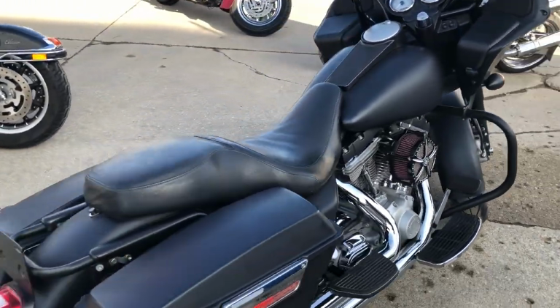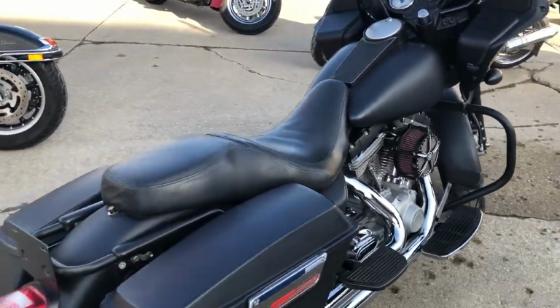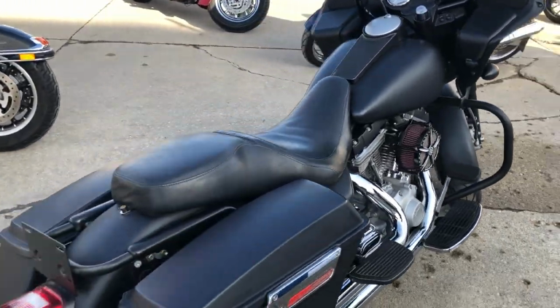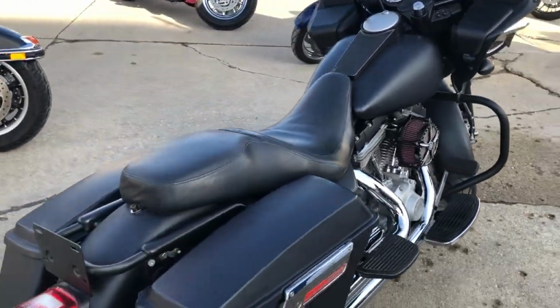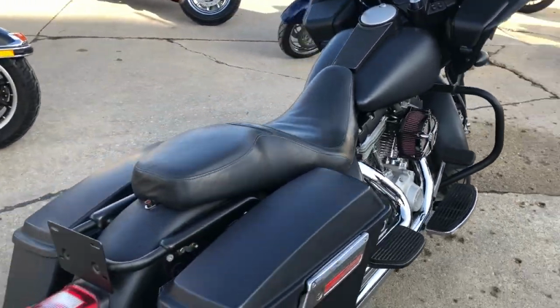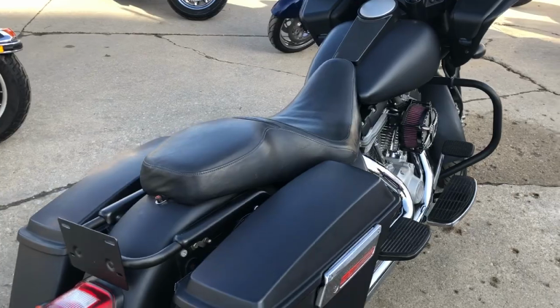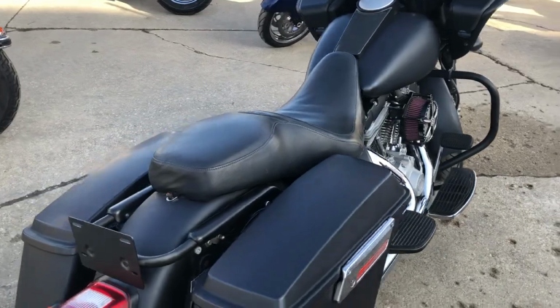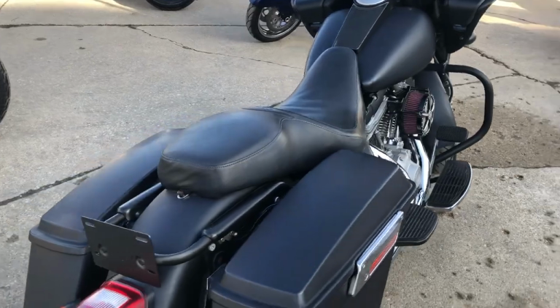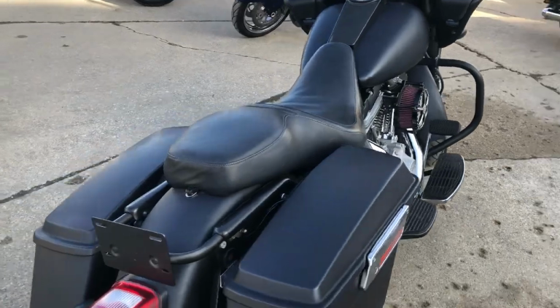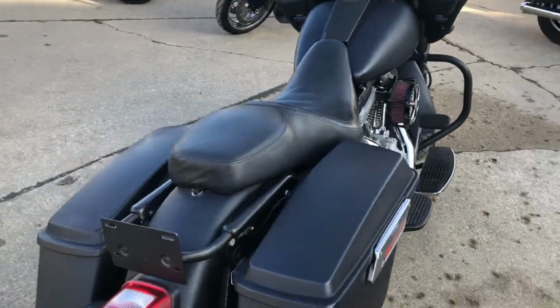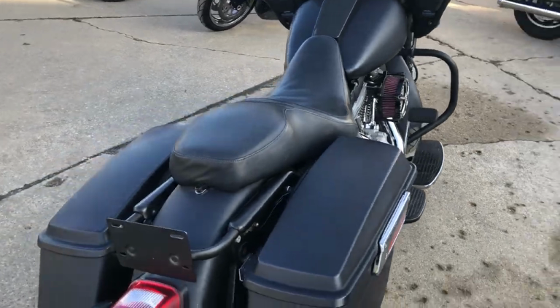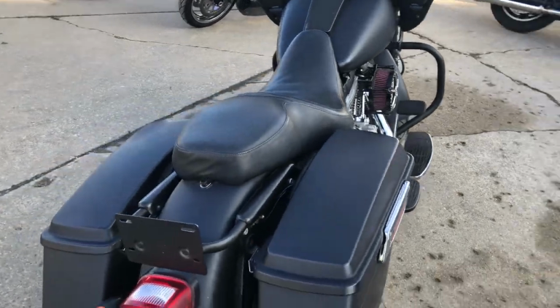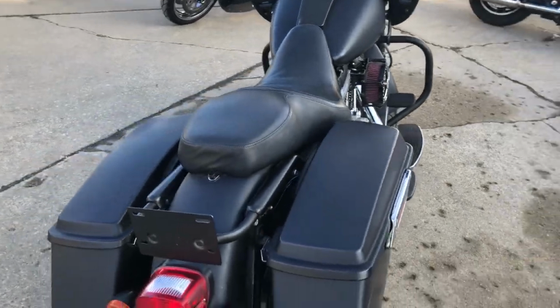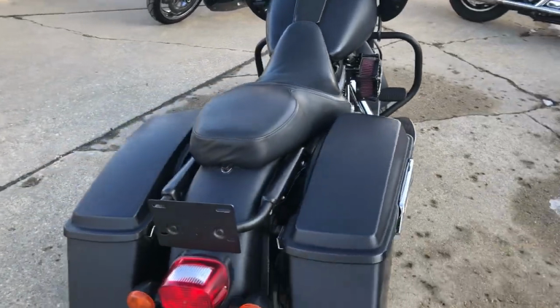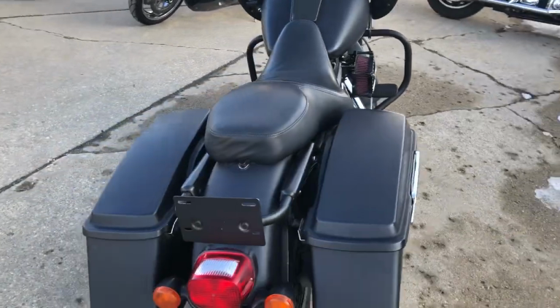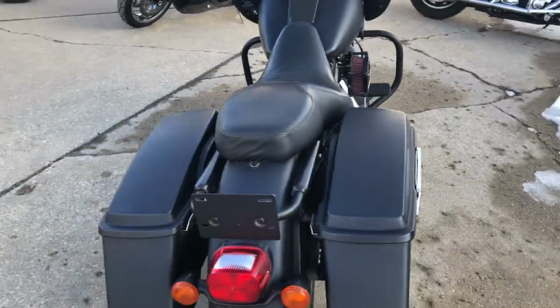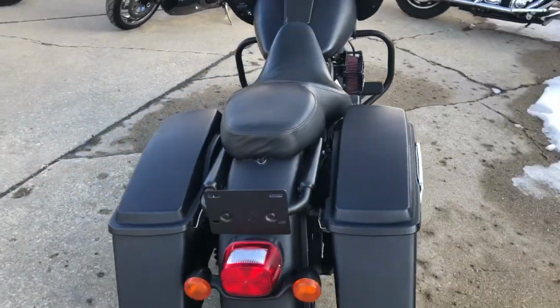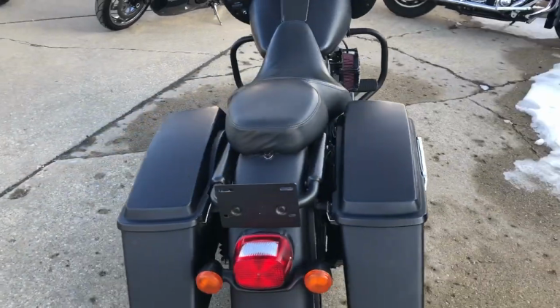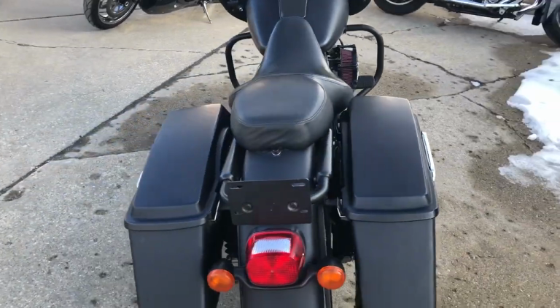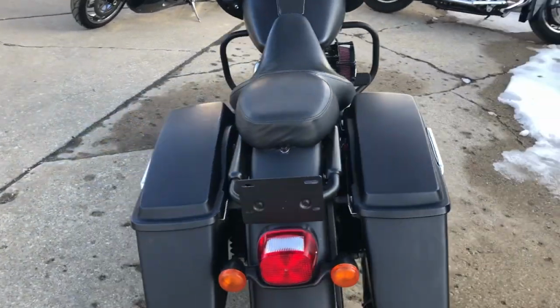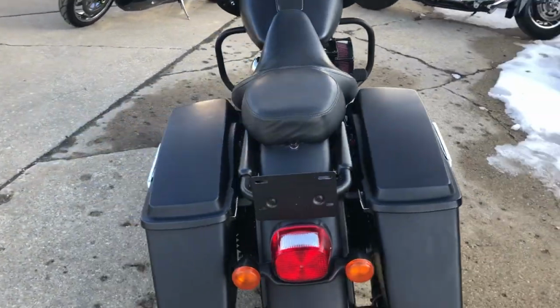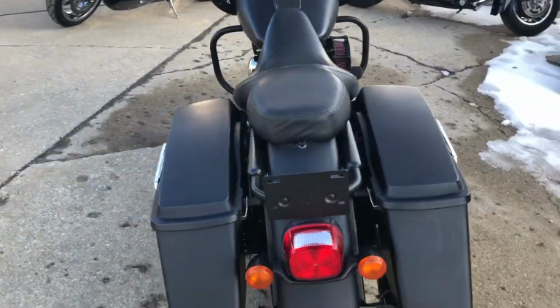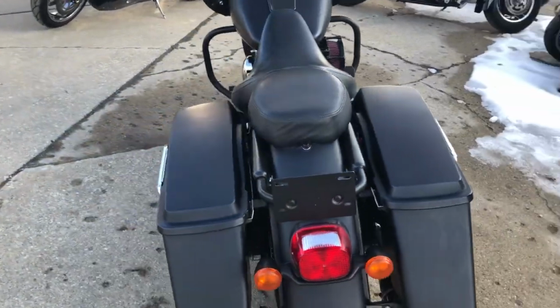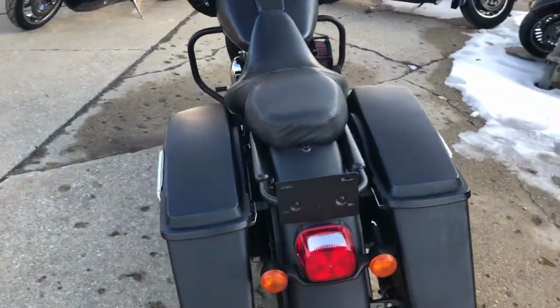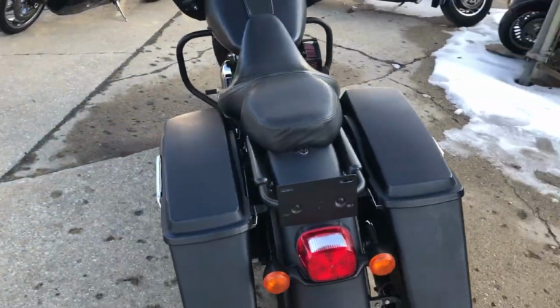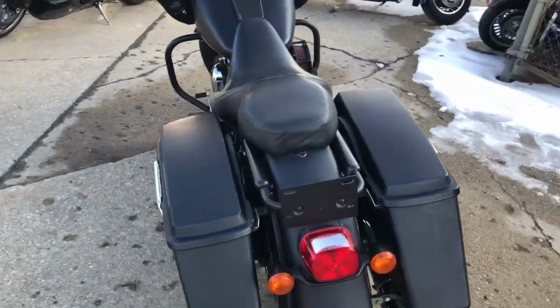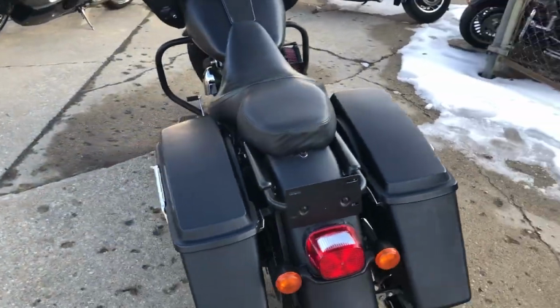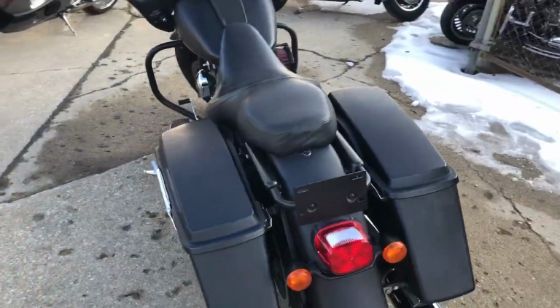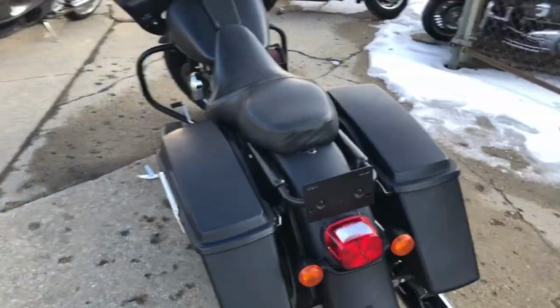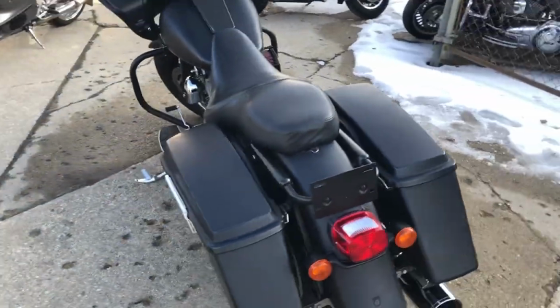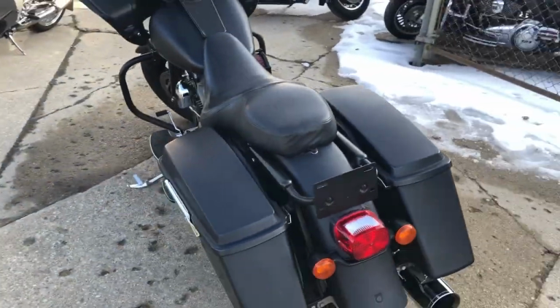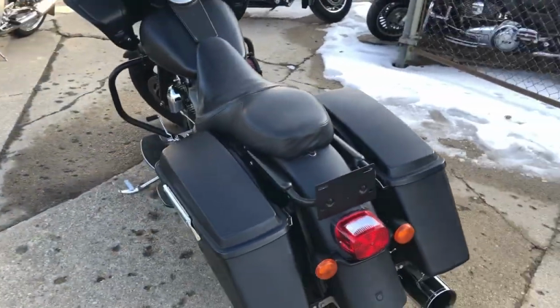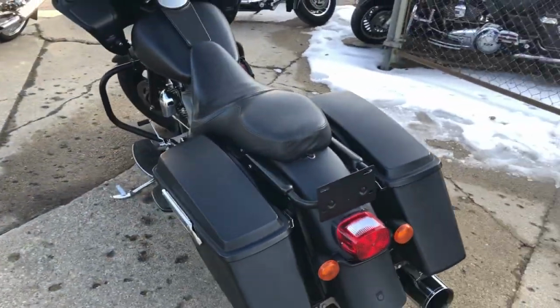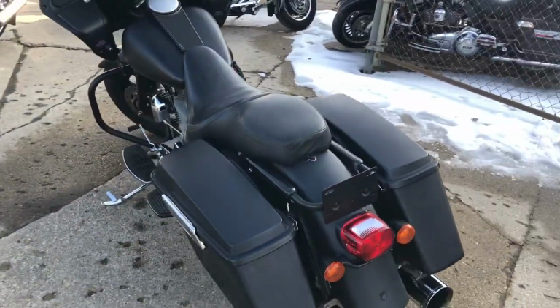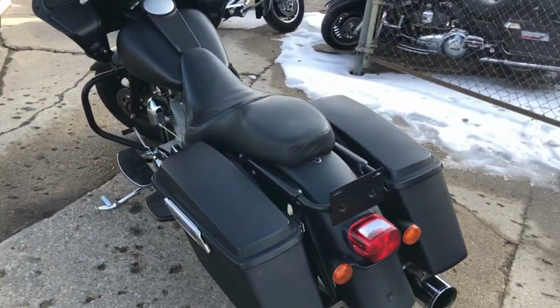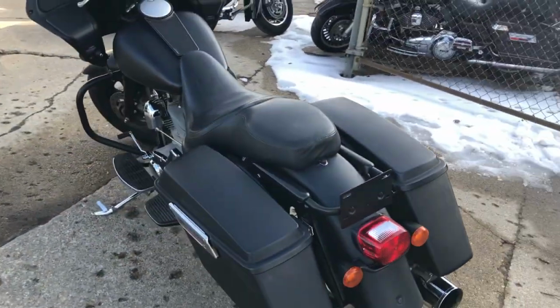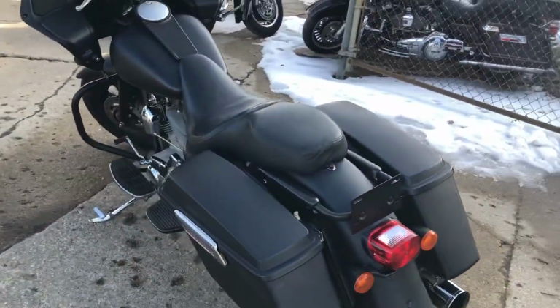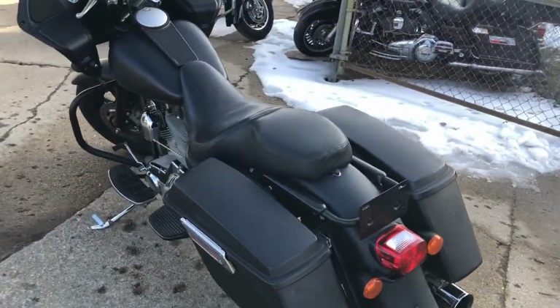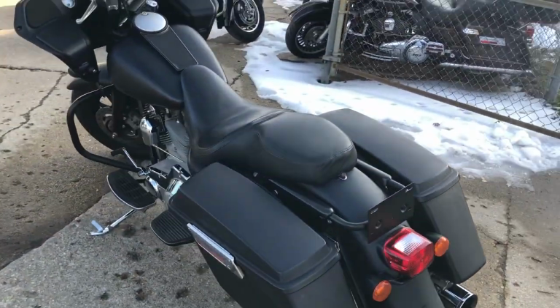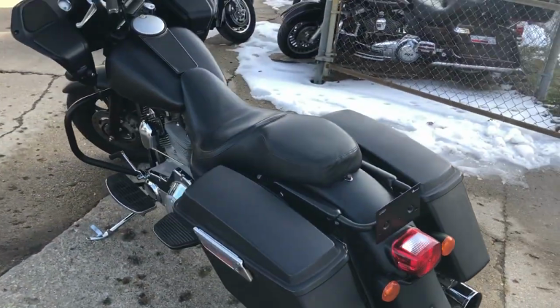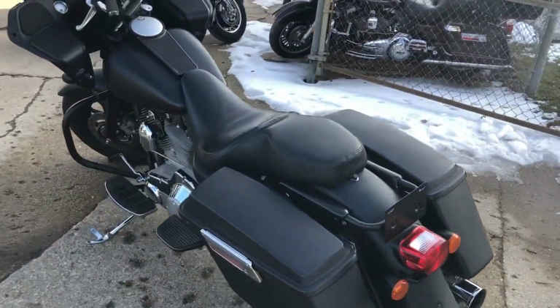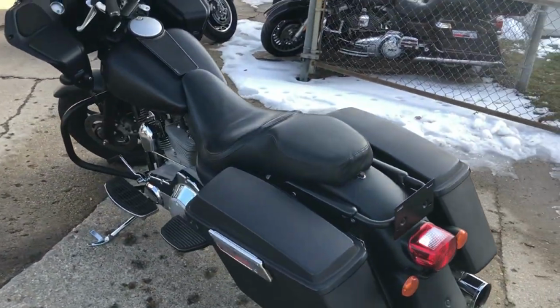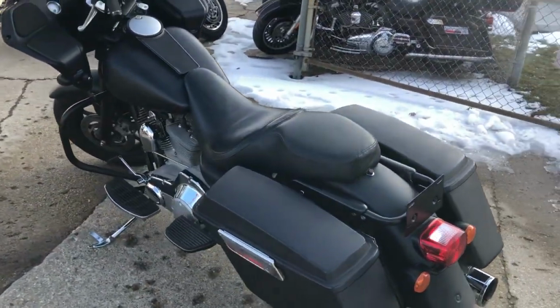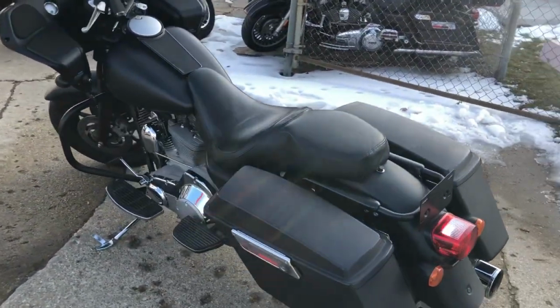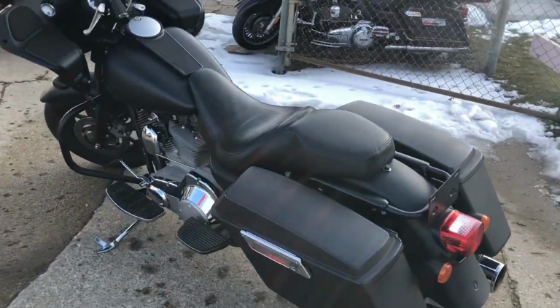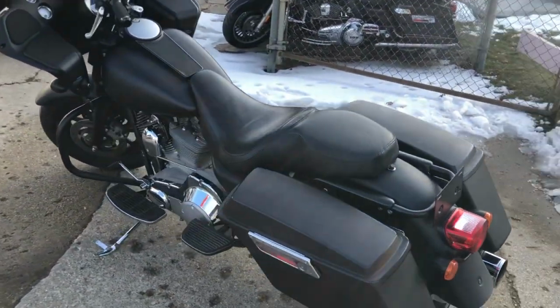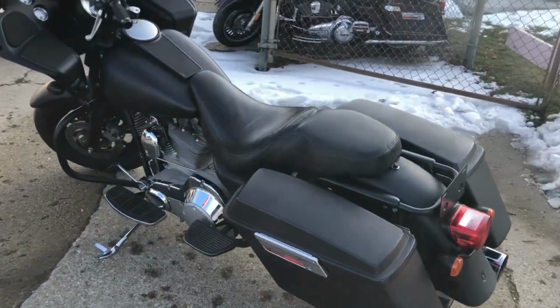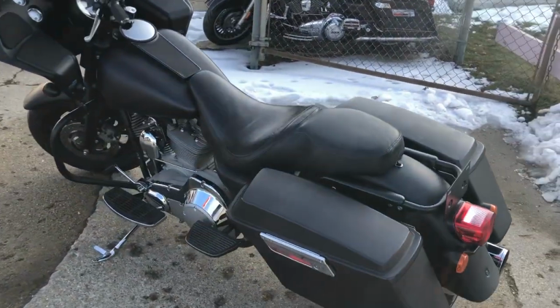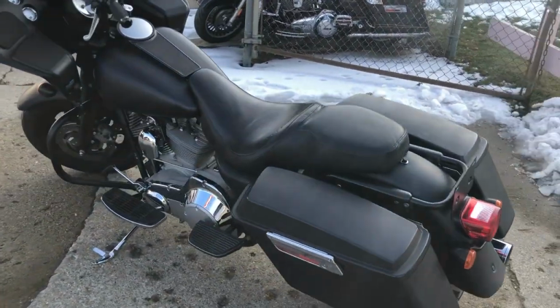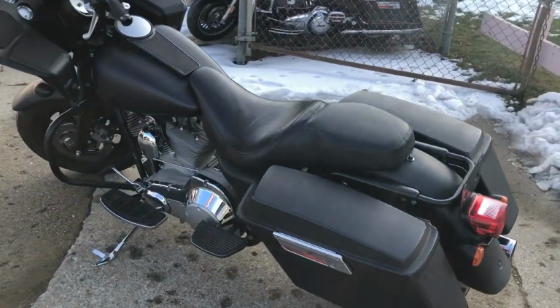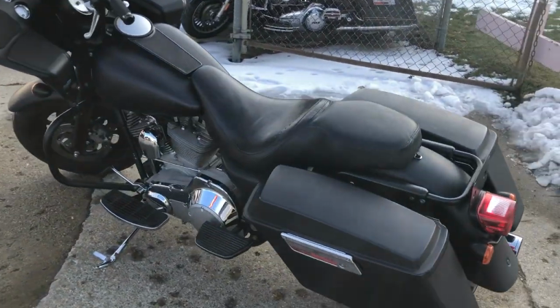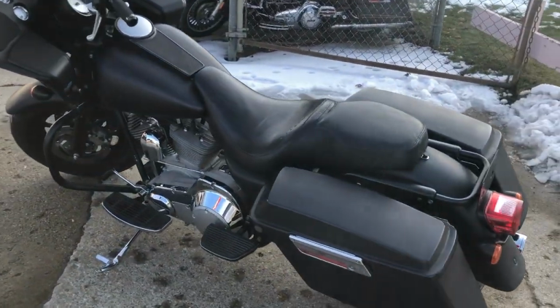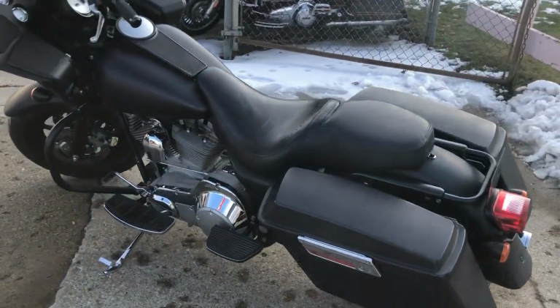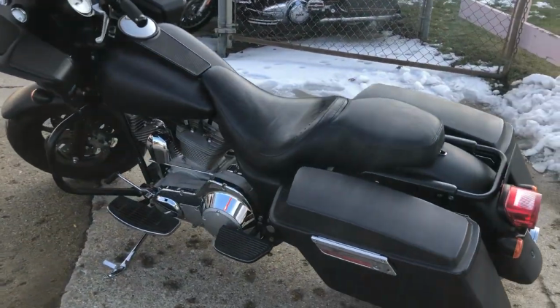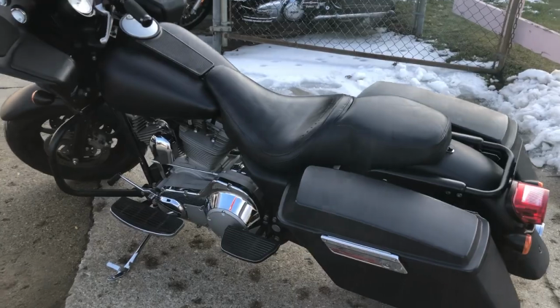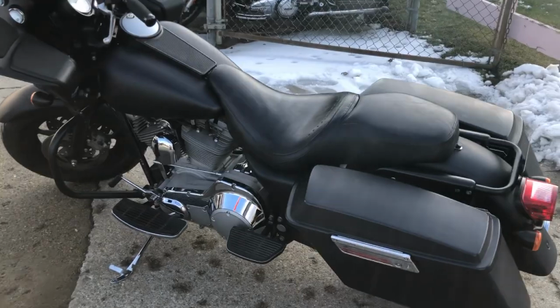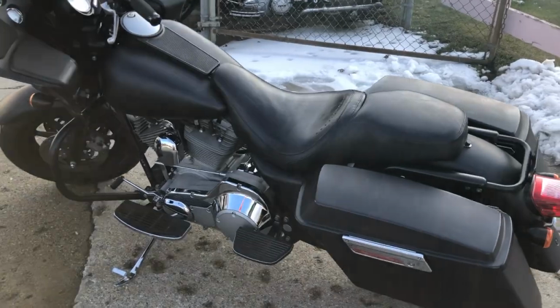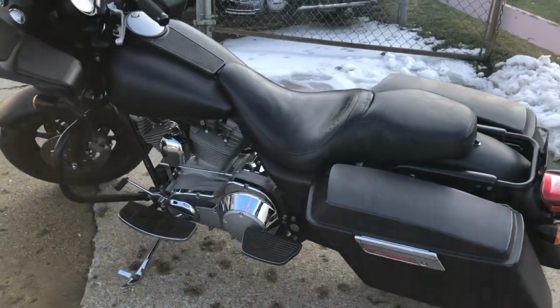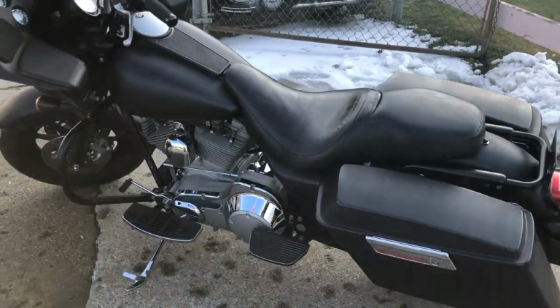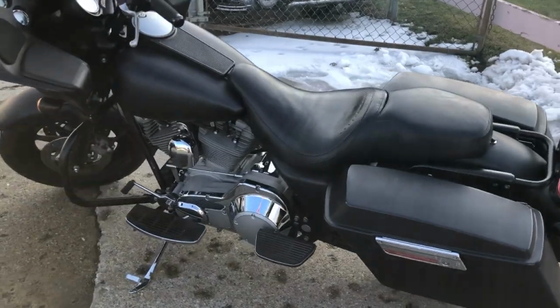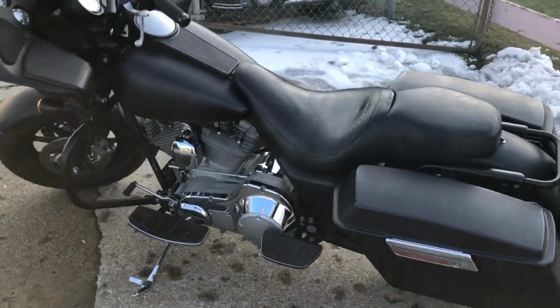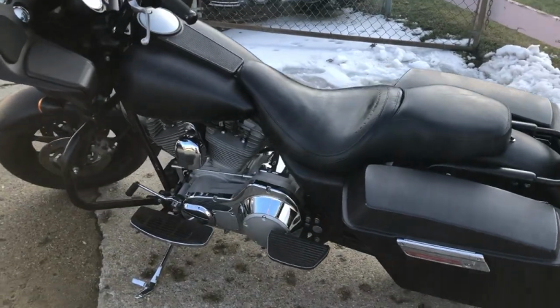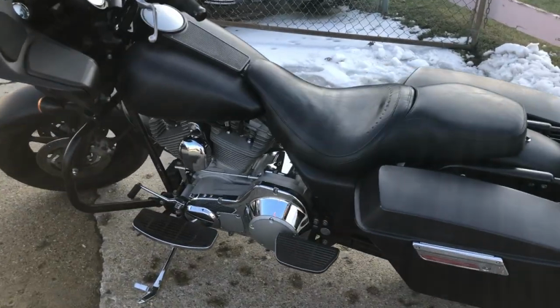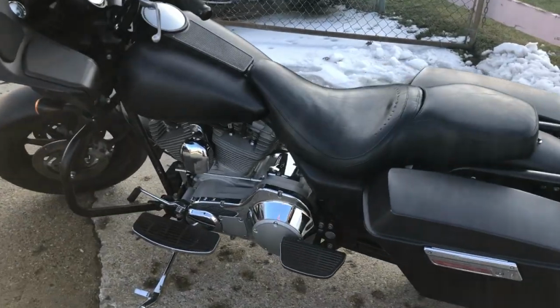All blacked out — blacked out paint, blacked out front end, black wheels, custom air intake, and advanced Heinz exhaust. It sounds great.